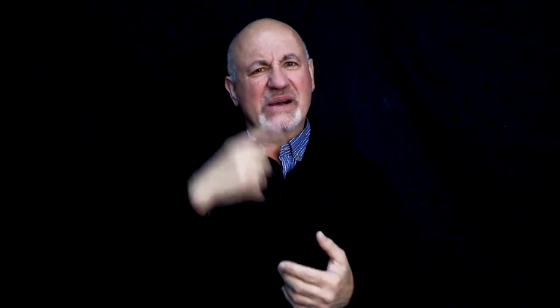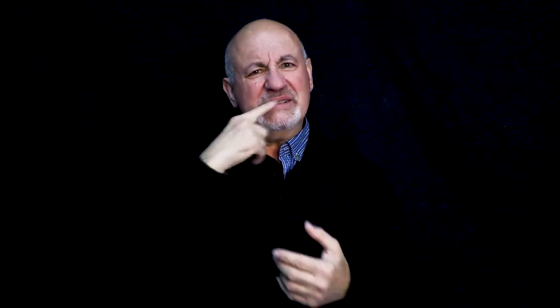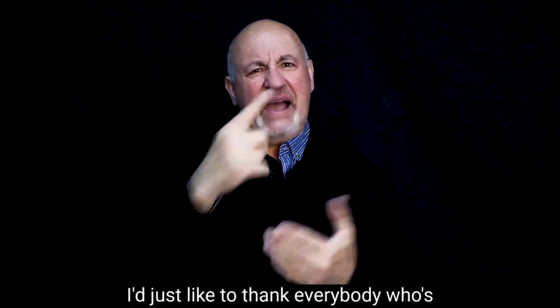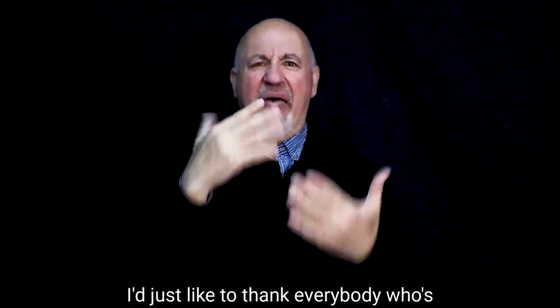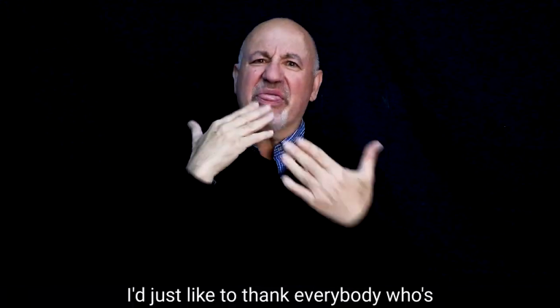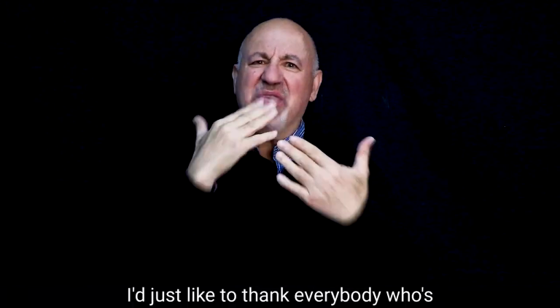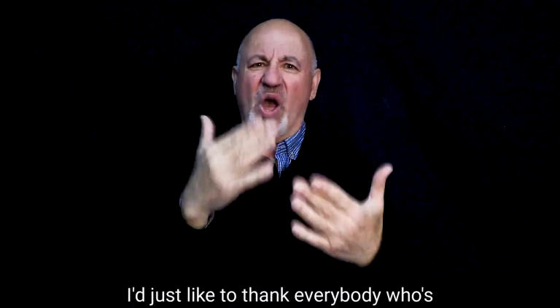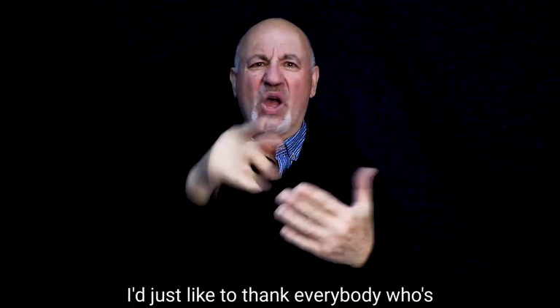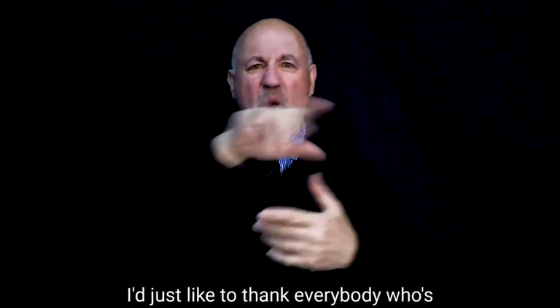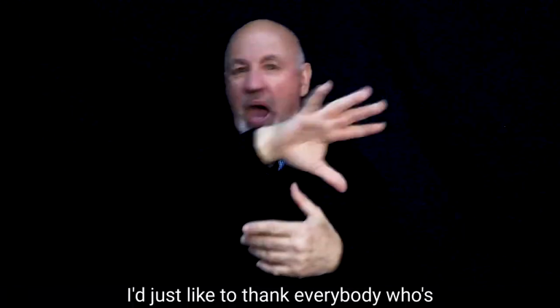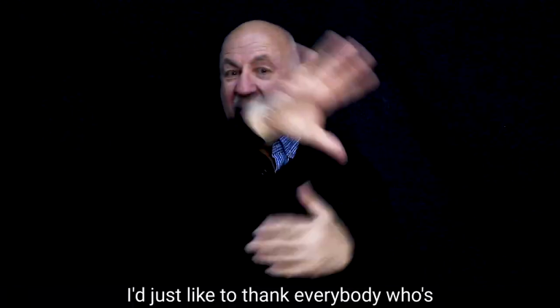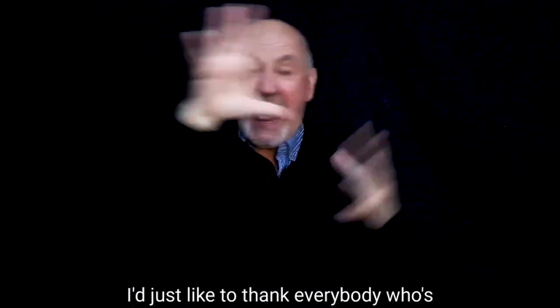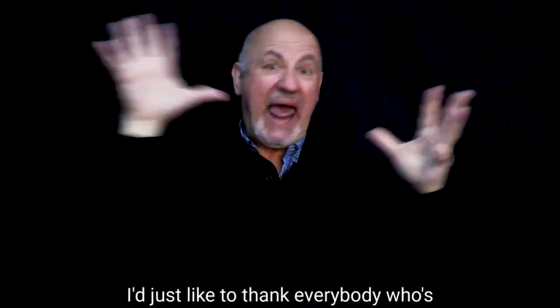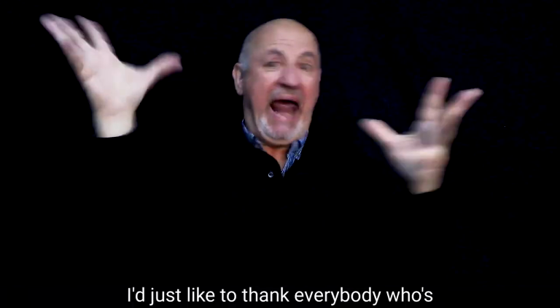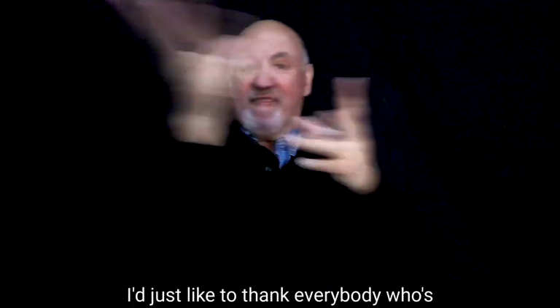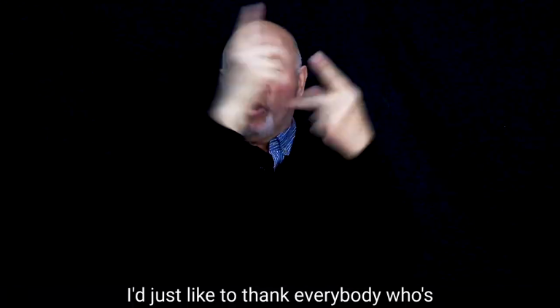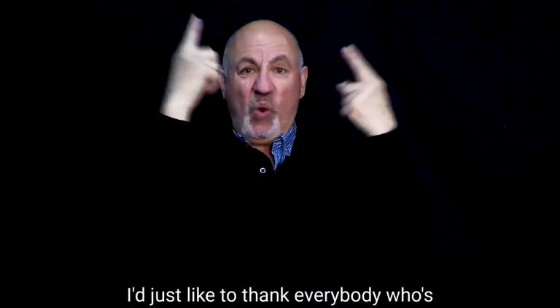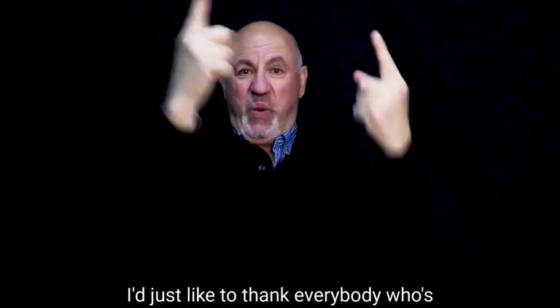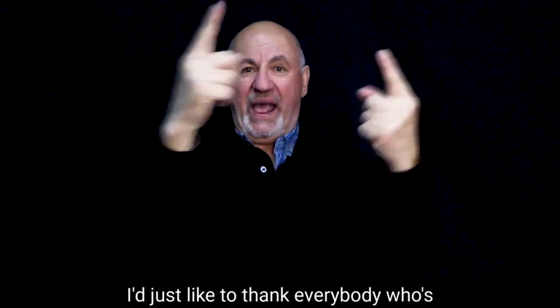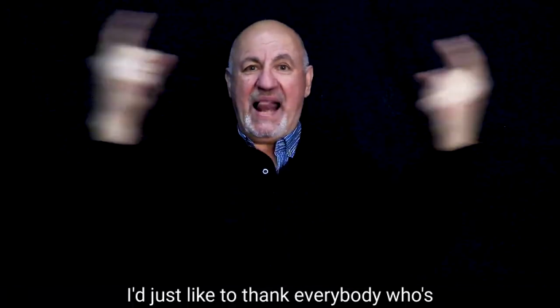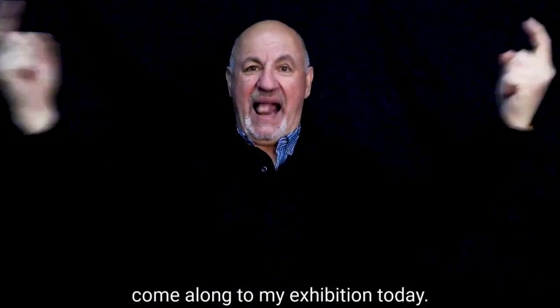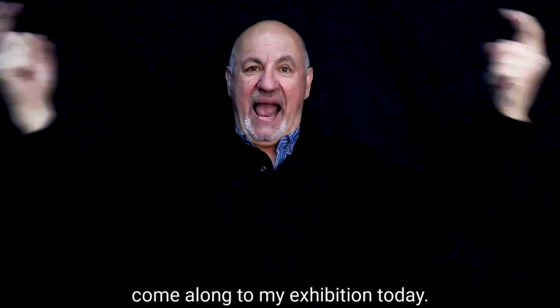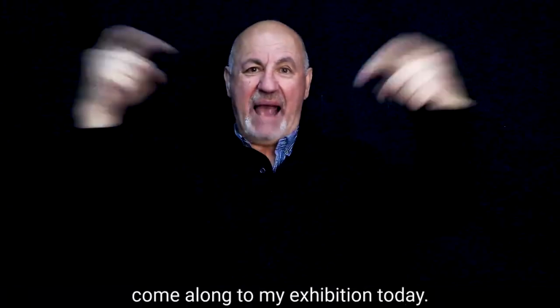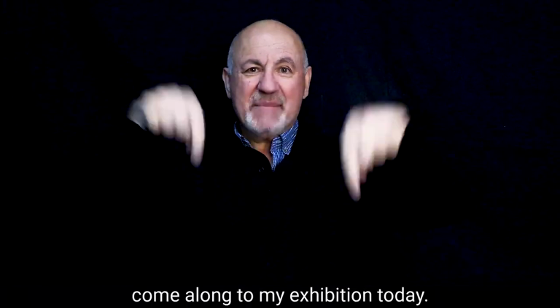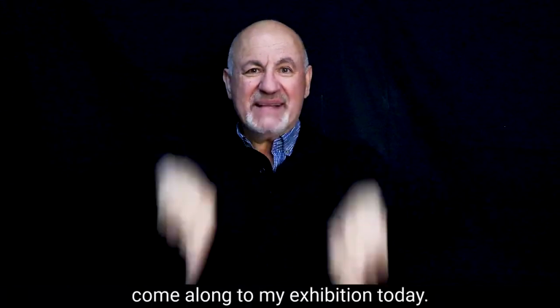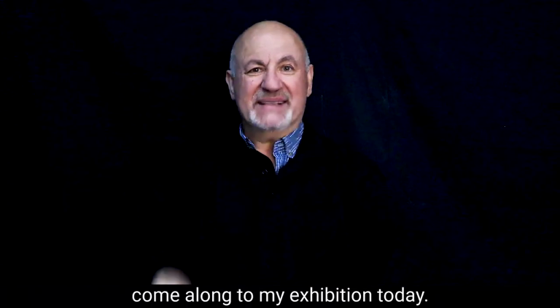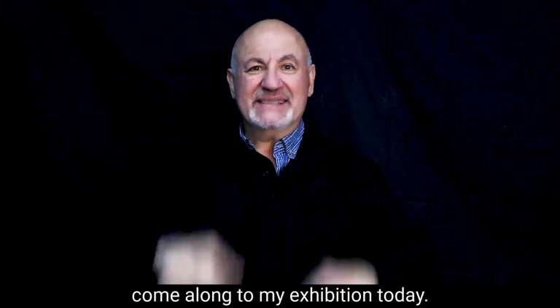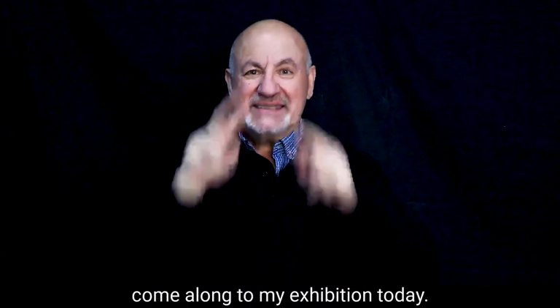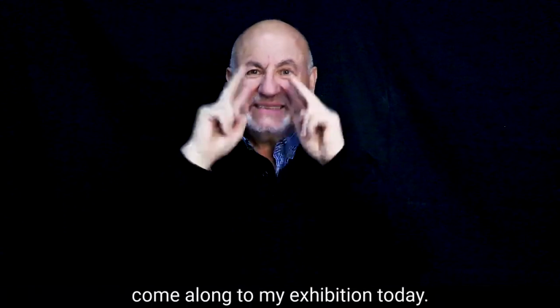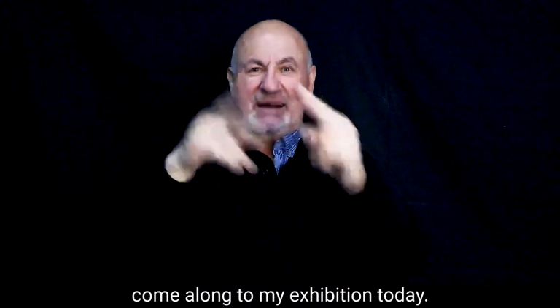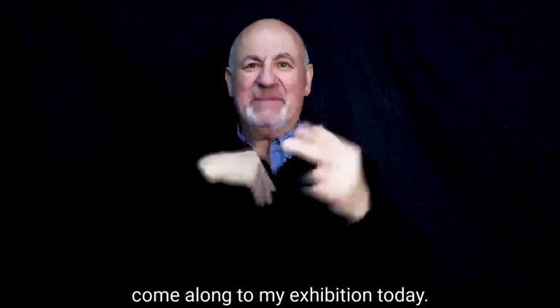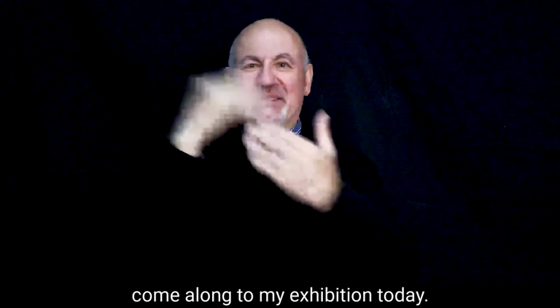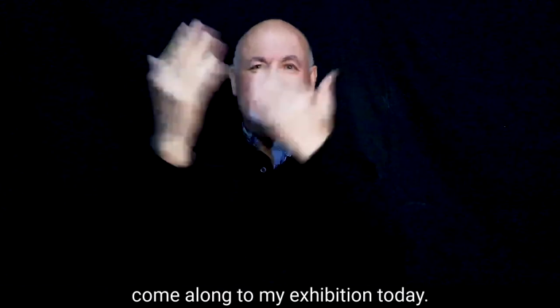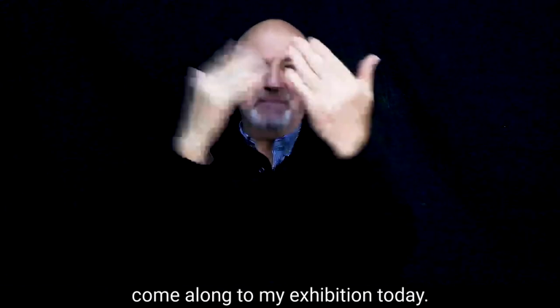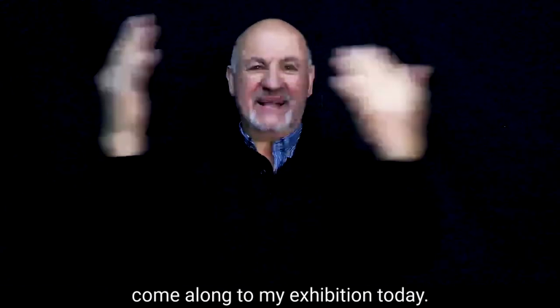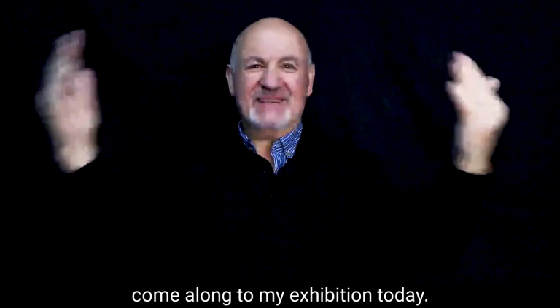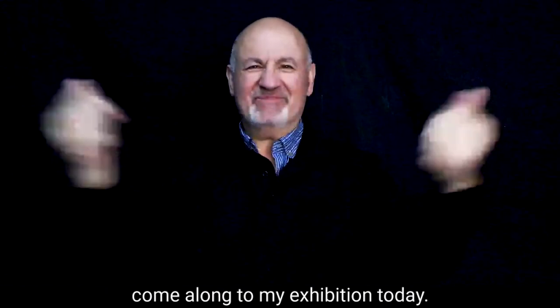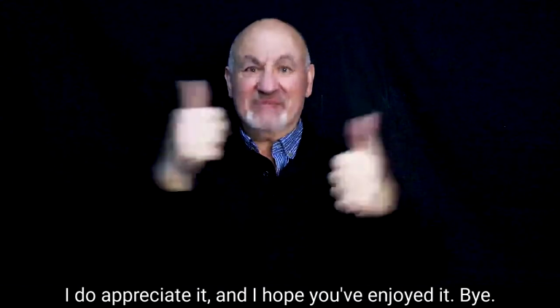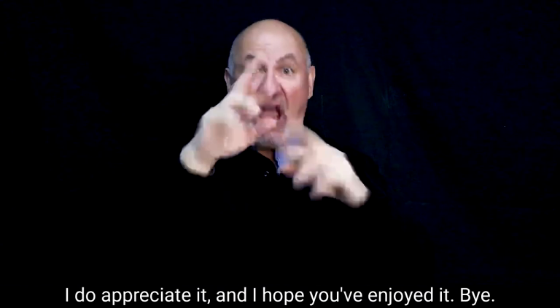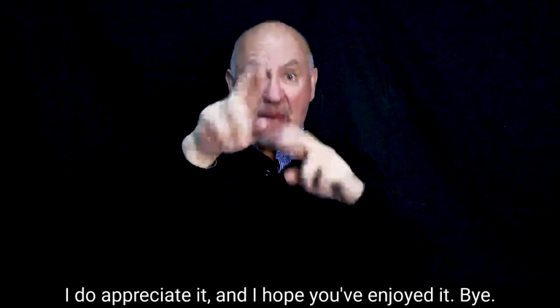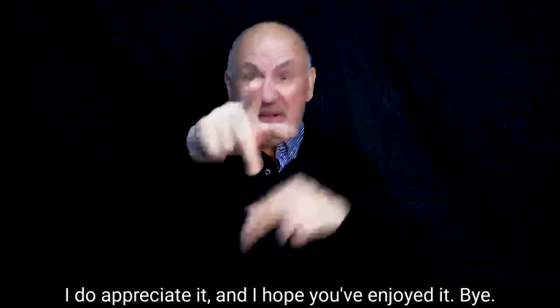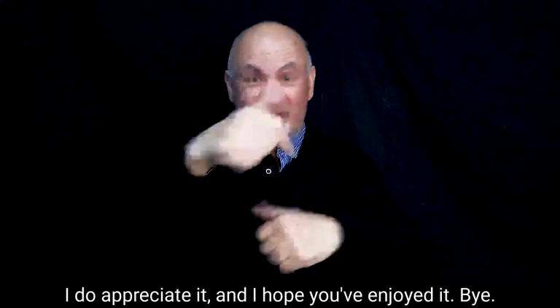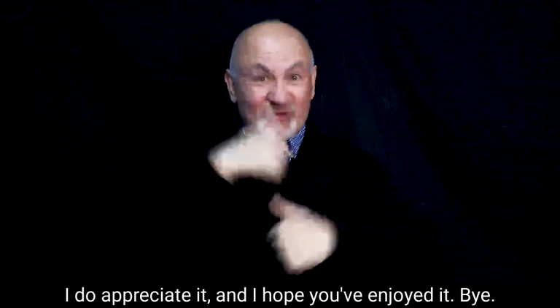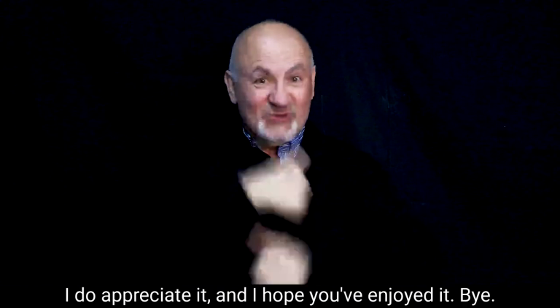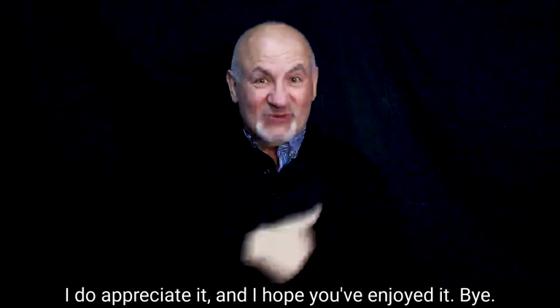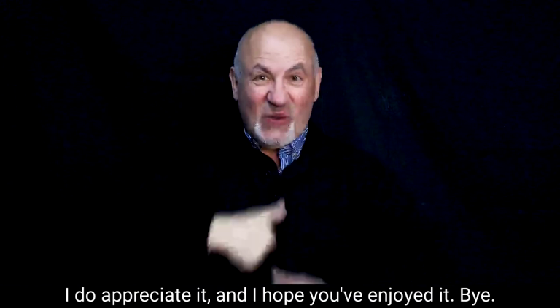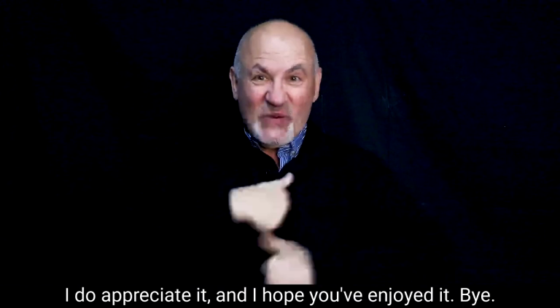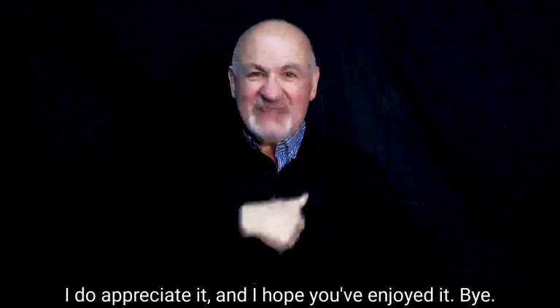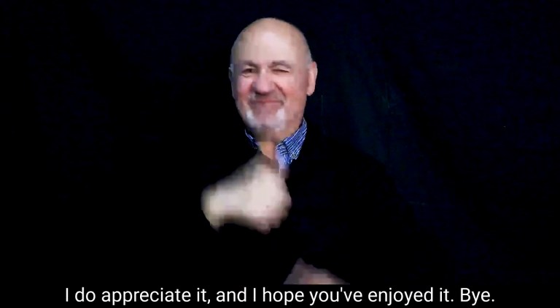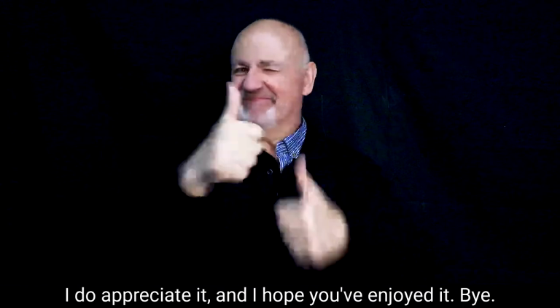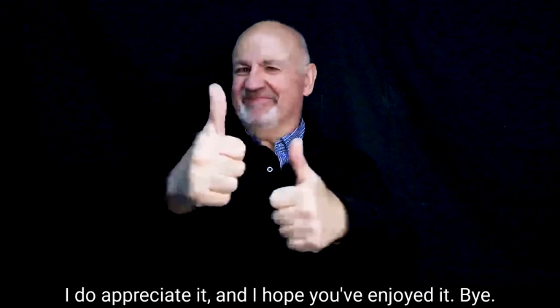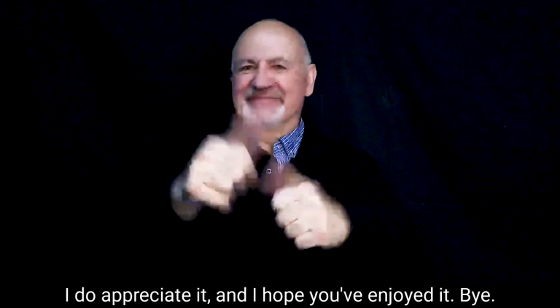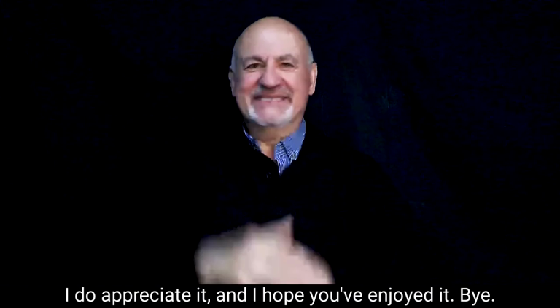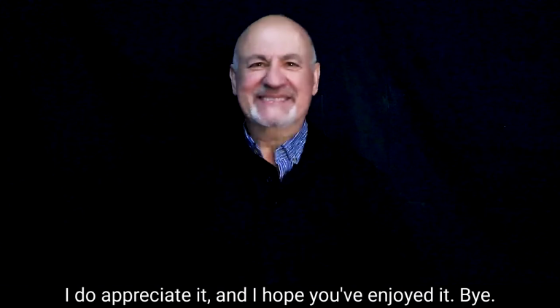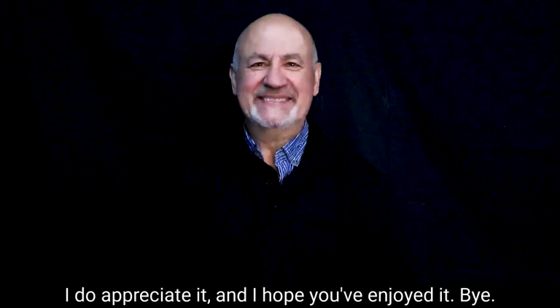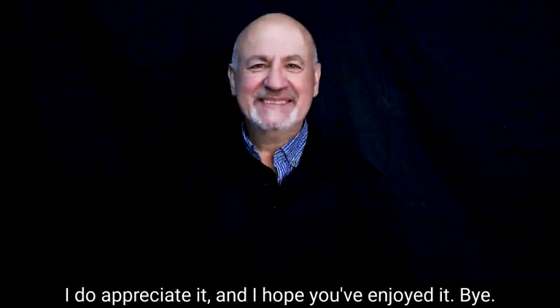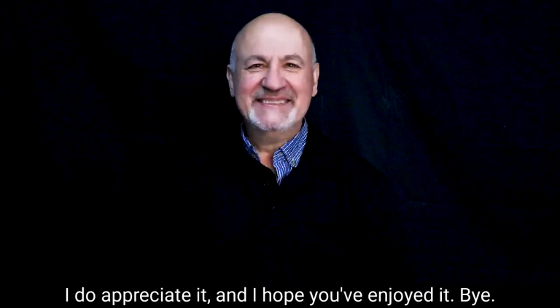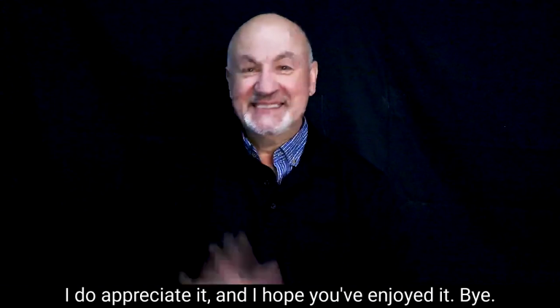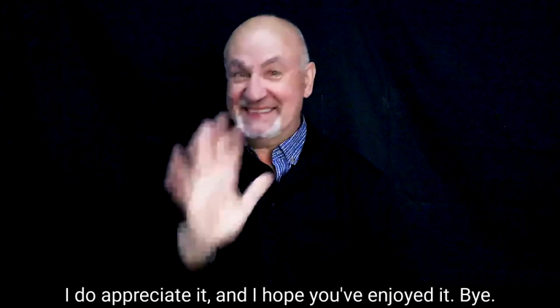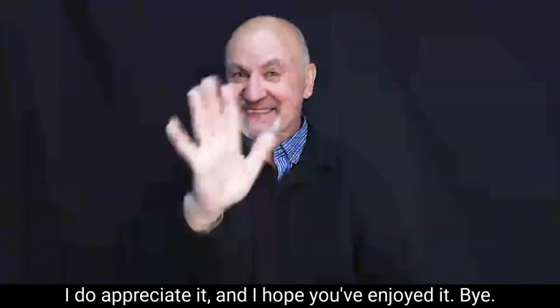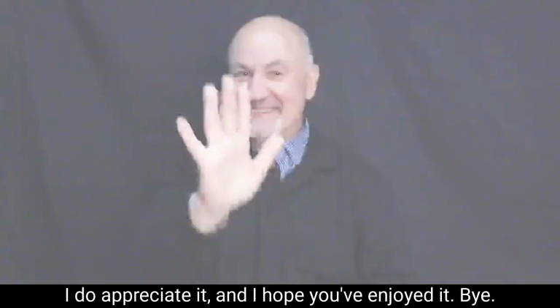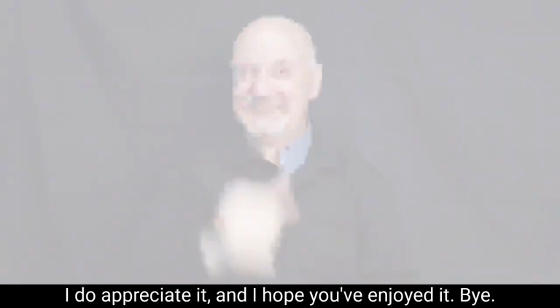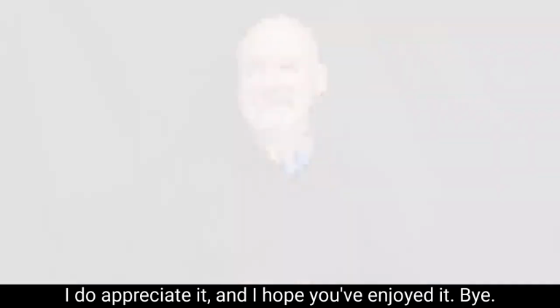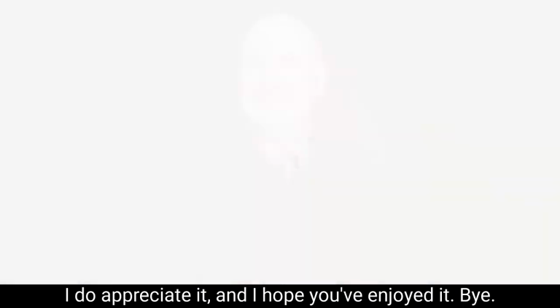I'd just like to thank everybody who's come along to my exhibition today. I do appreciate it and I hope you've enjoyed it. Bye.